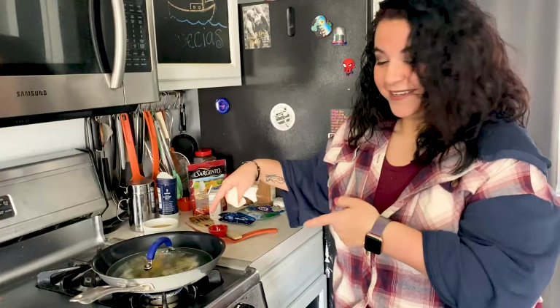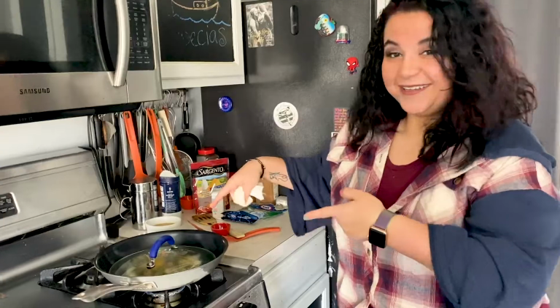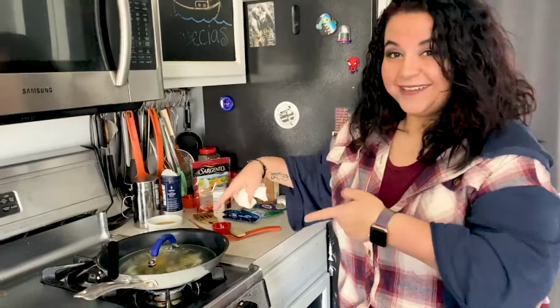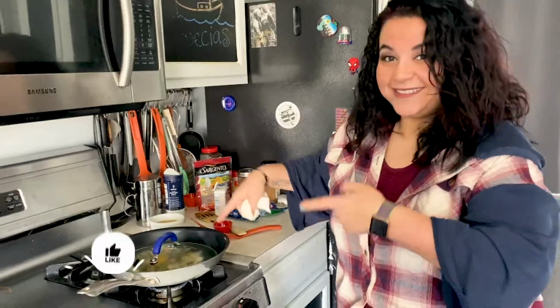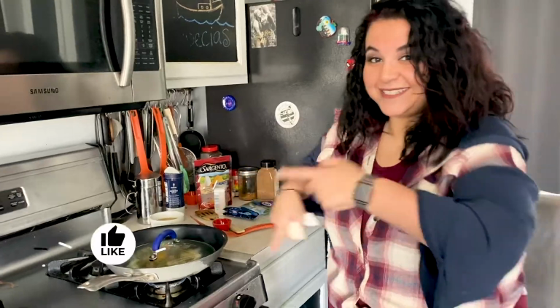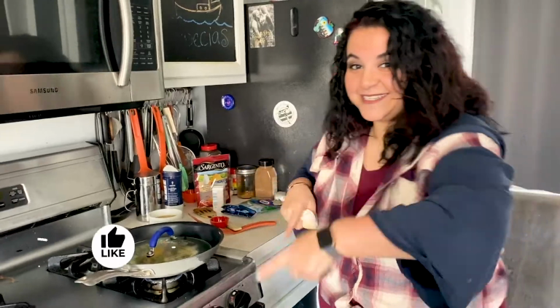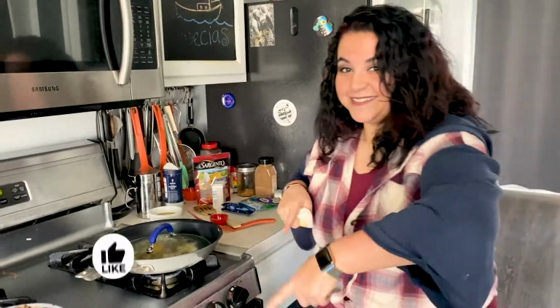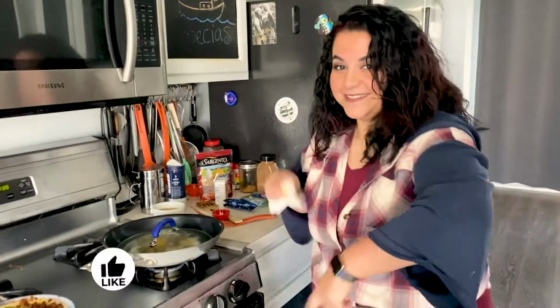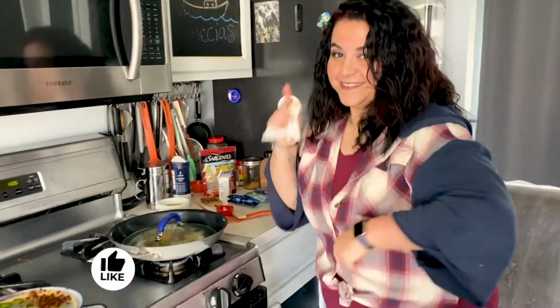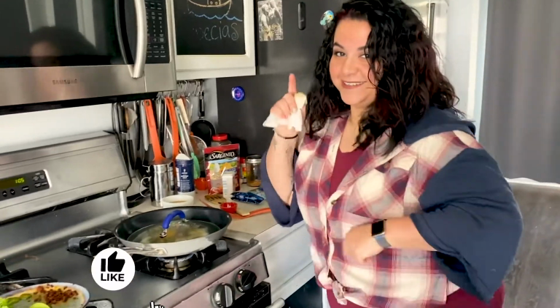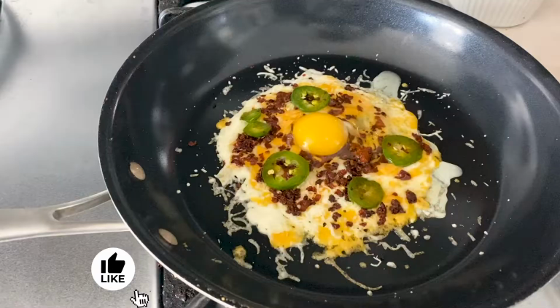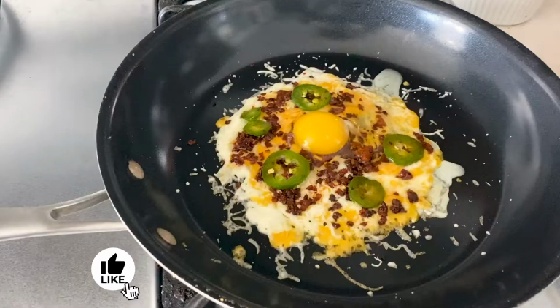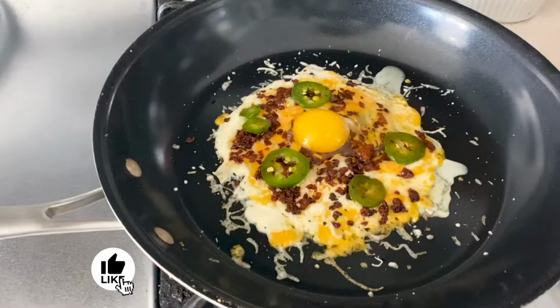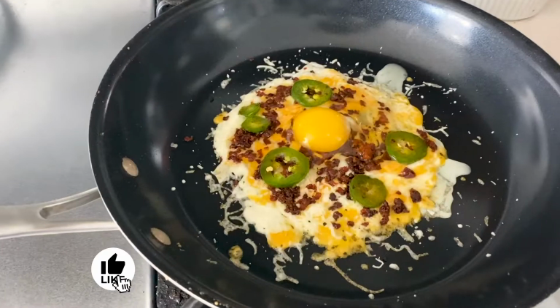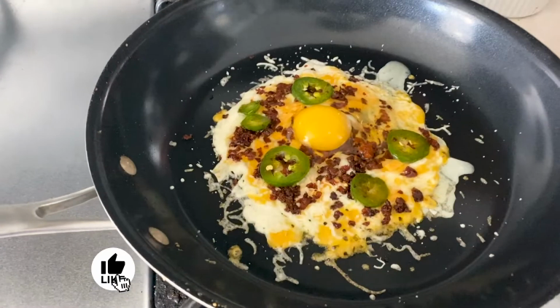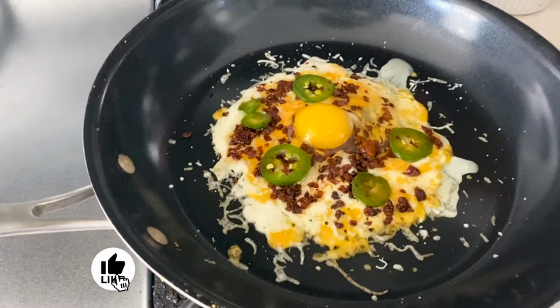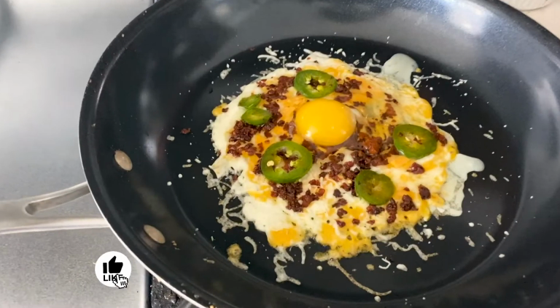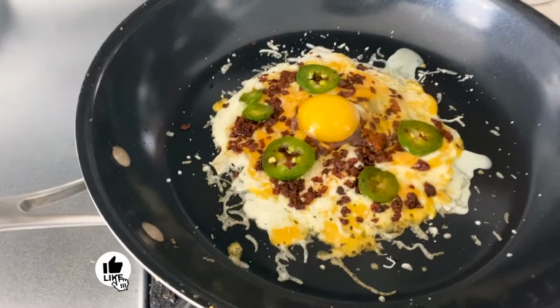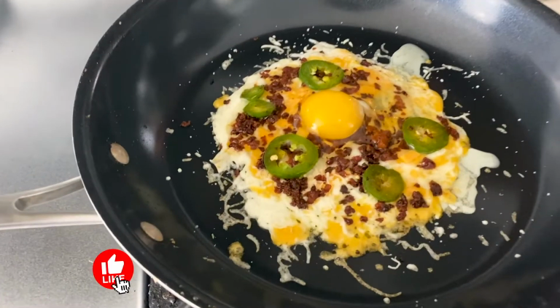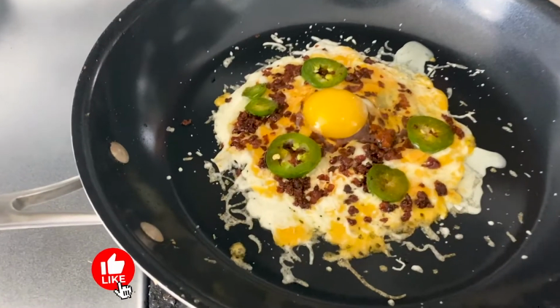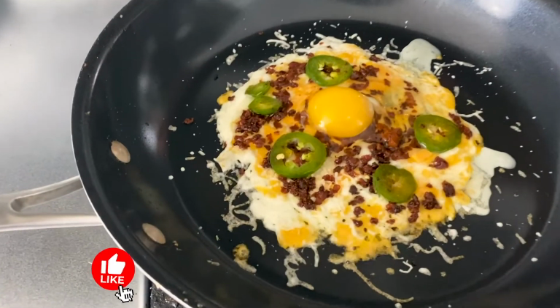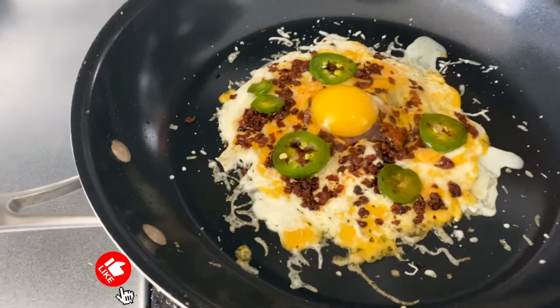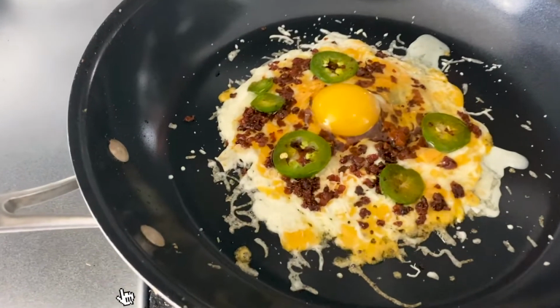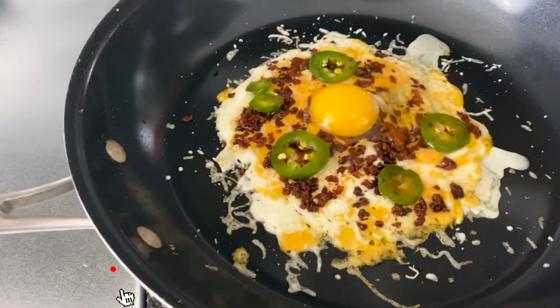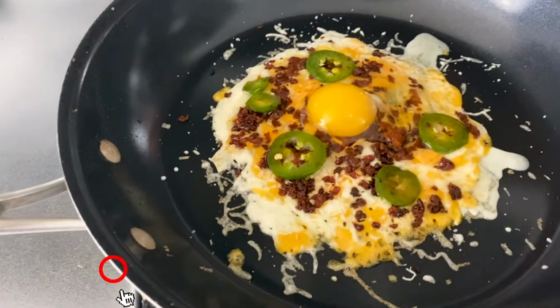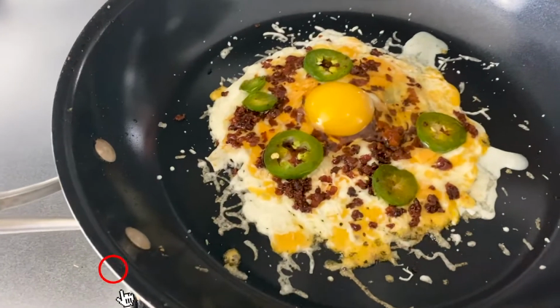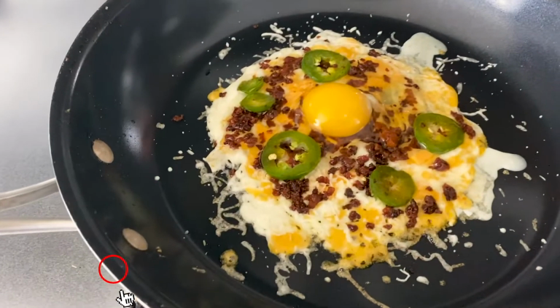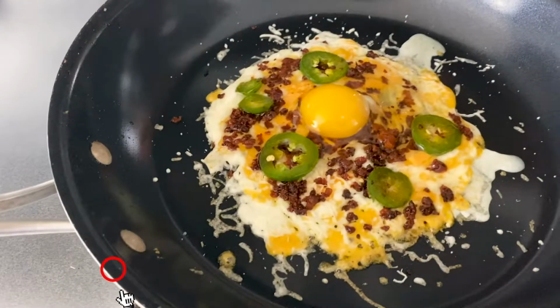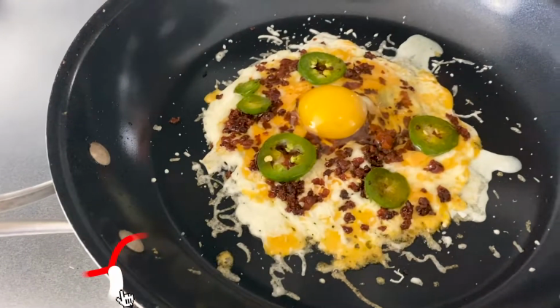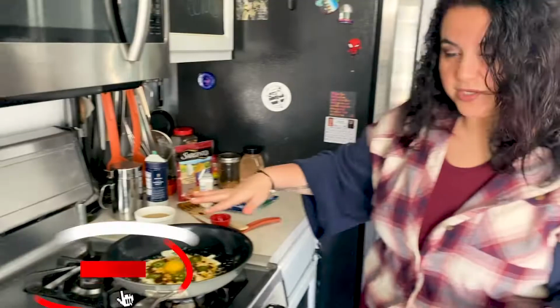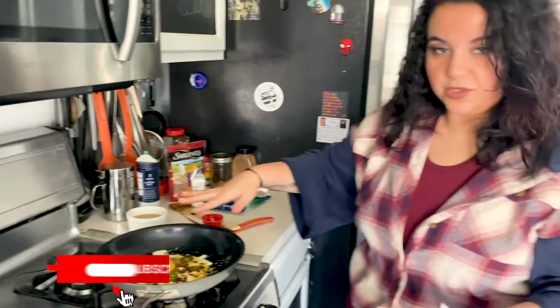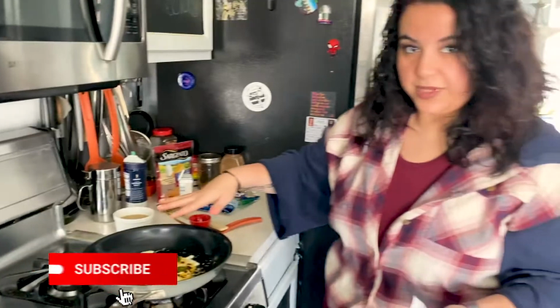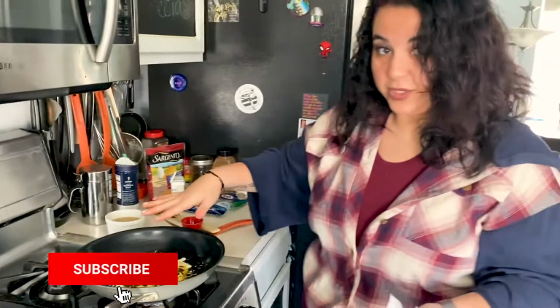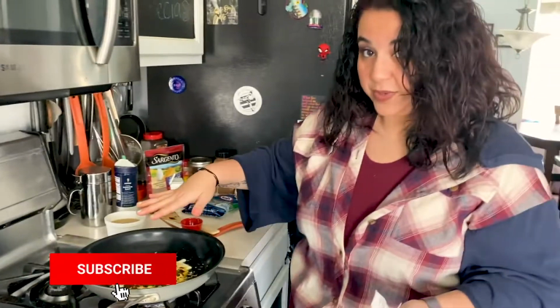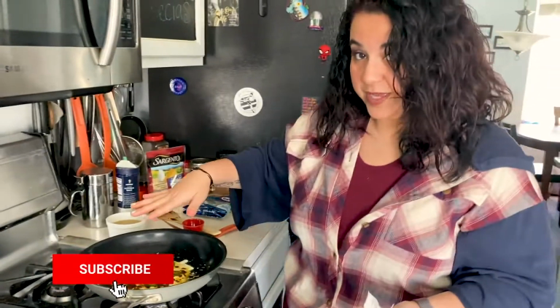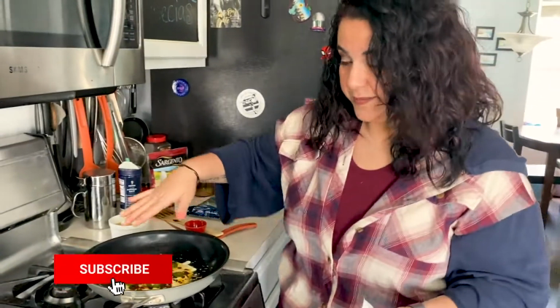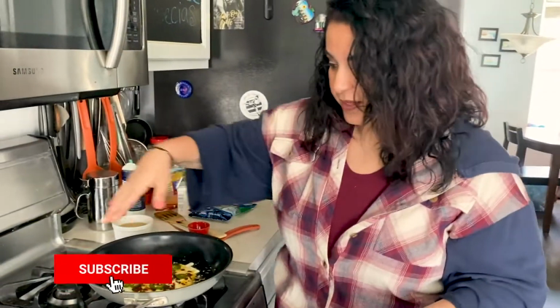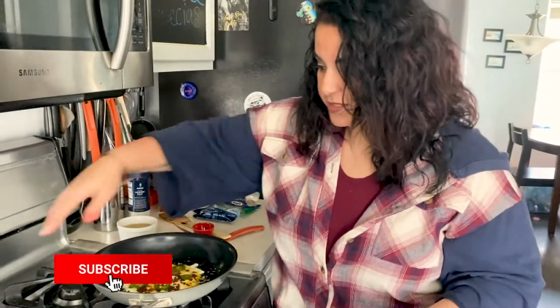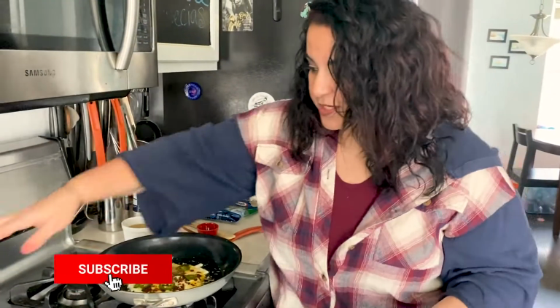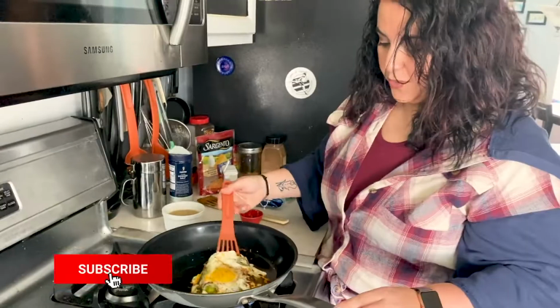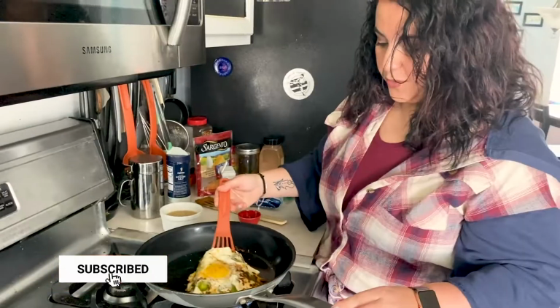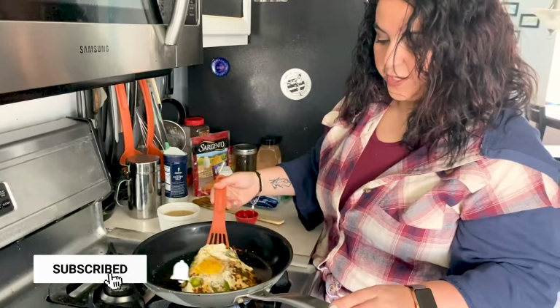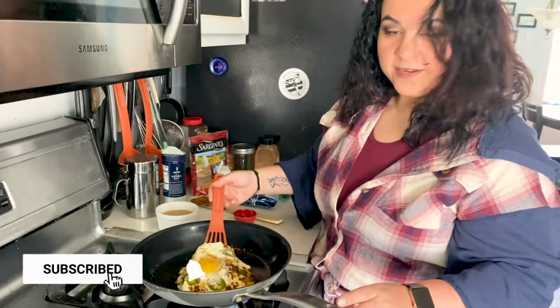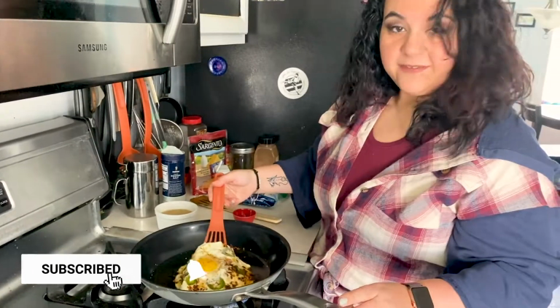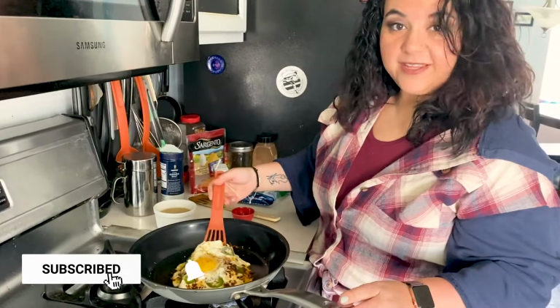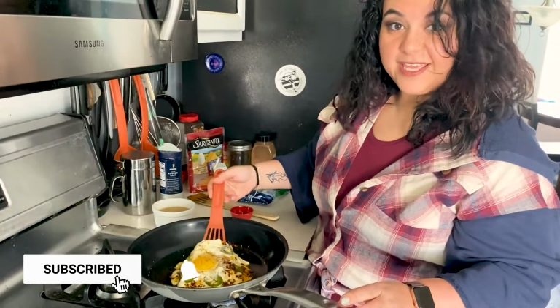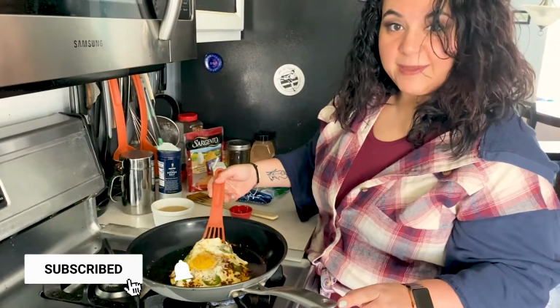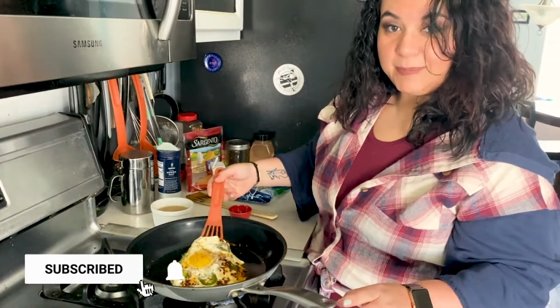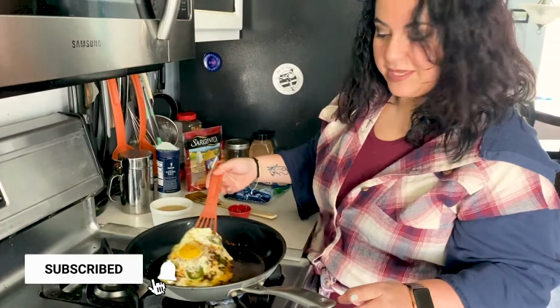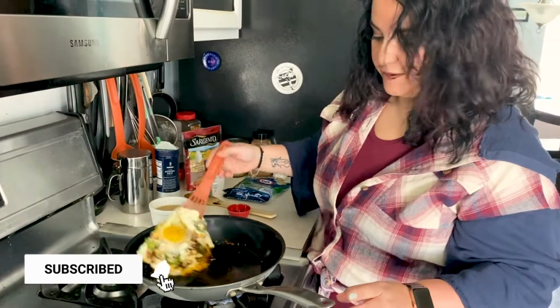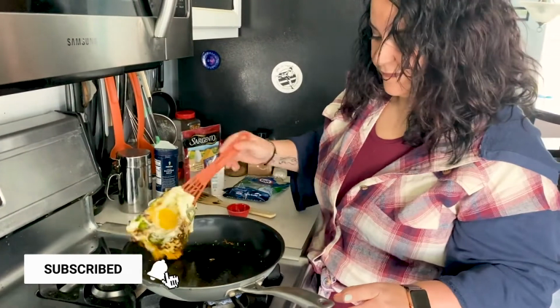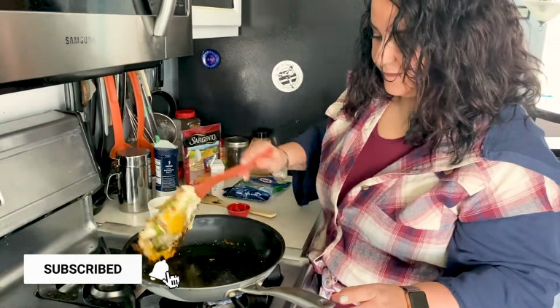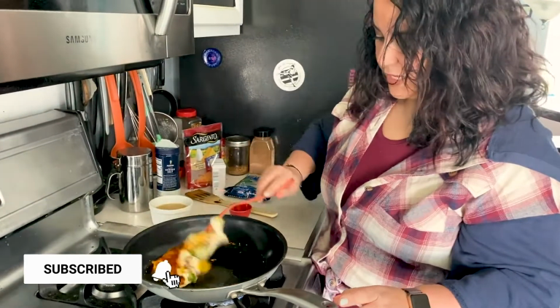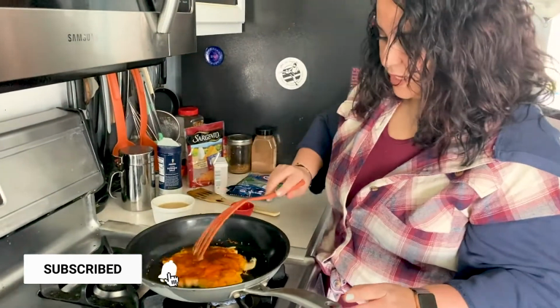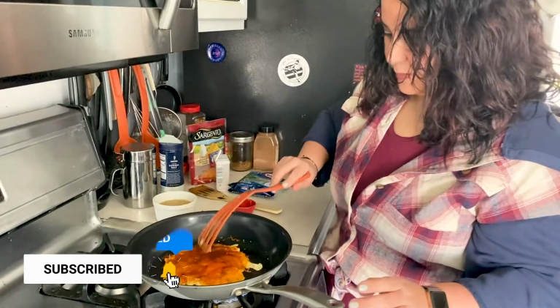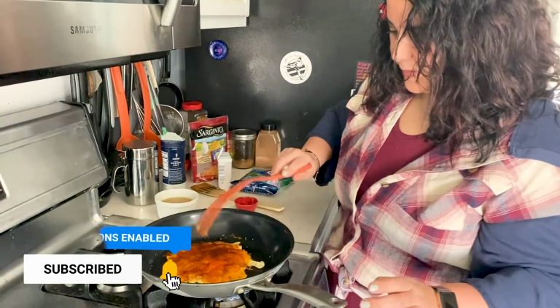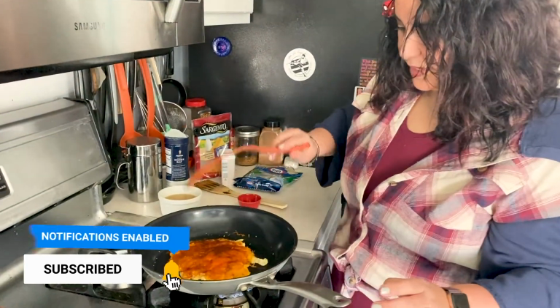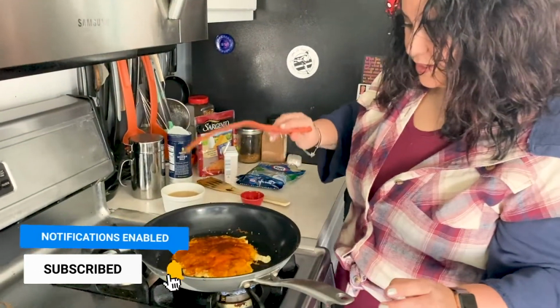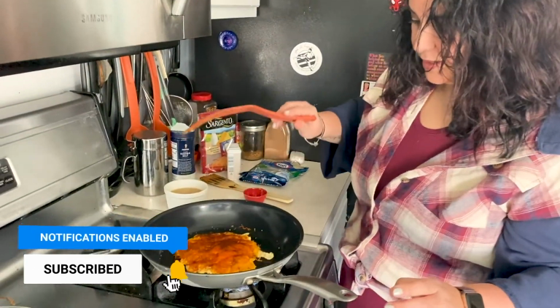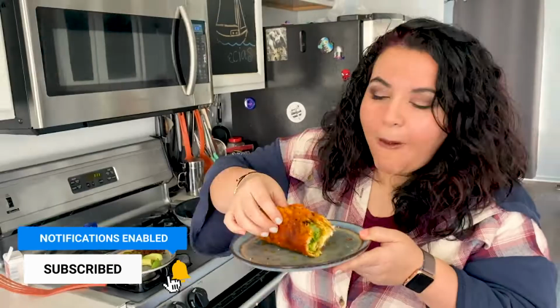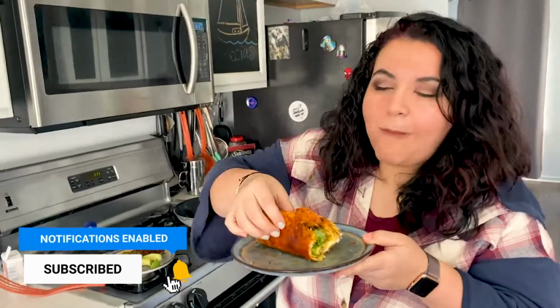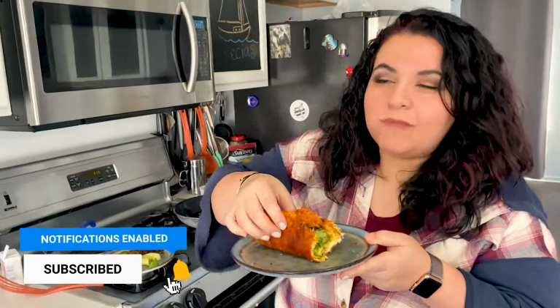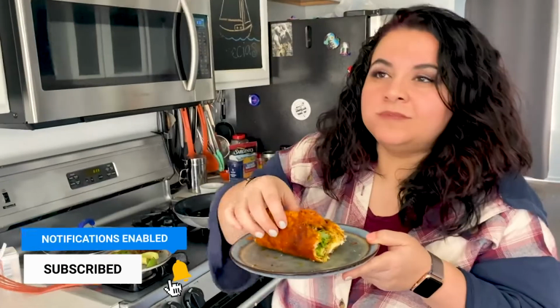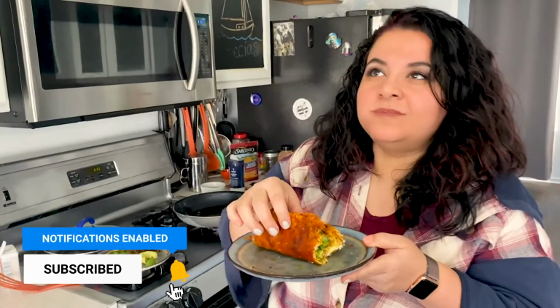Ooey, gooey, and melty. We're gonna flip it, flip it. Mmm.